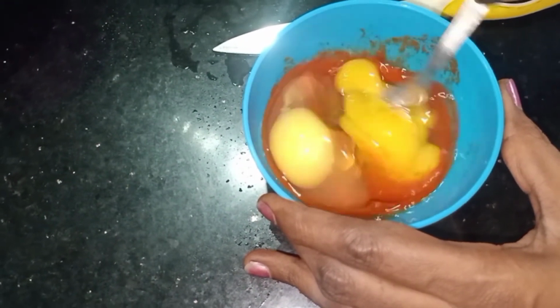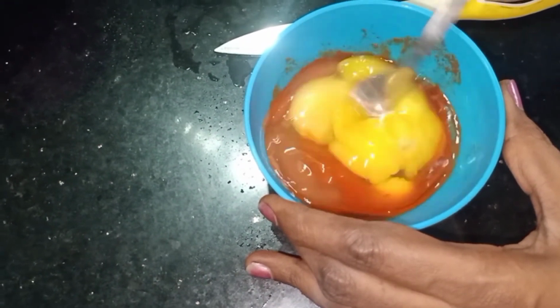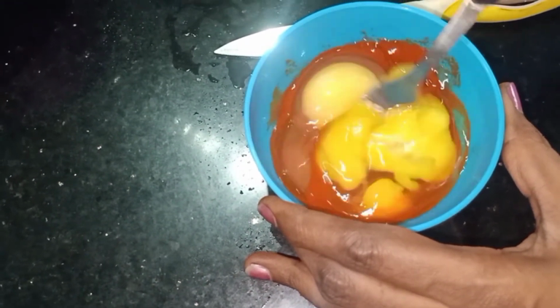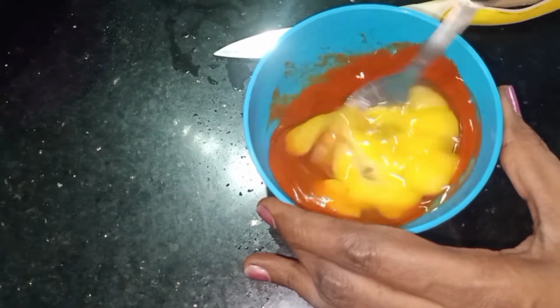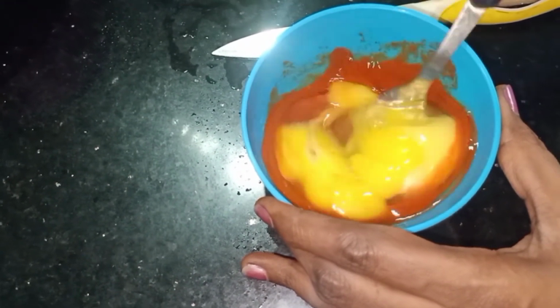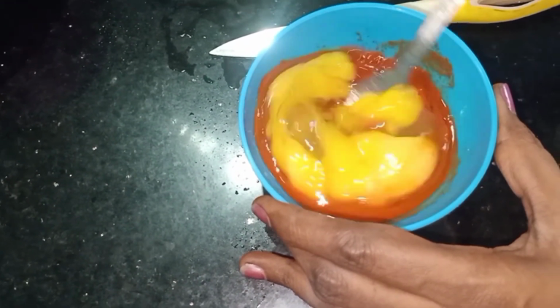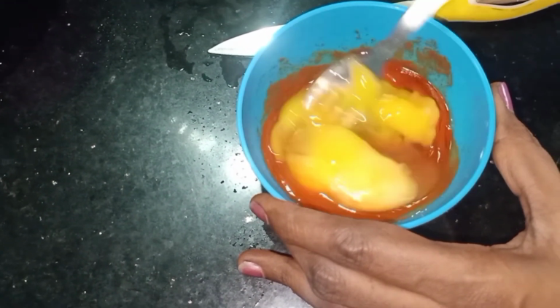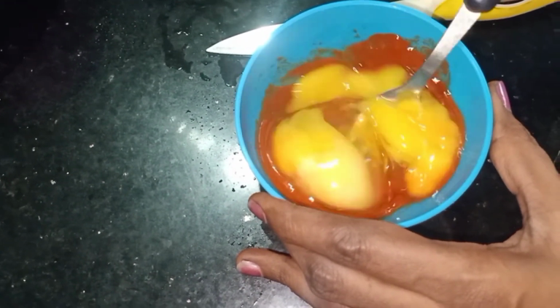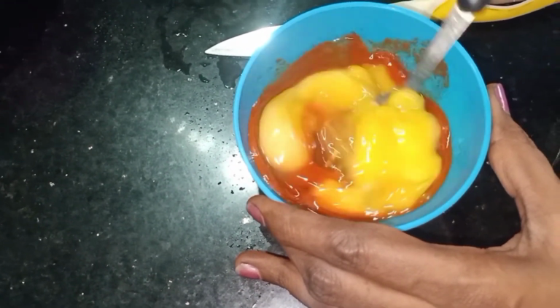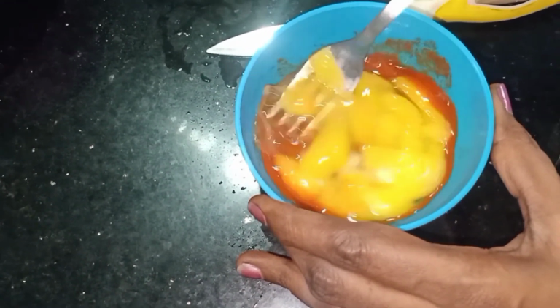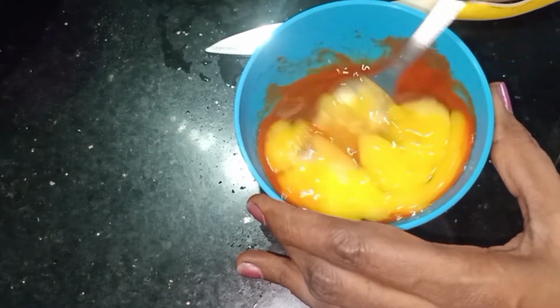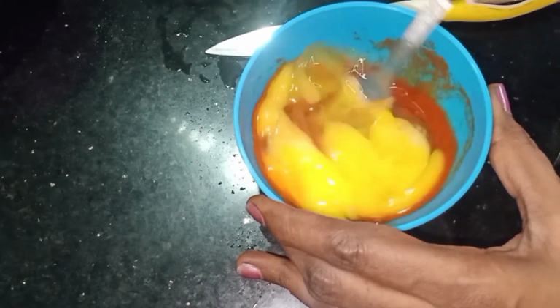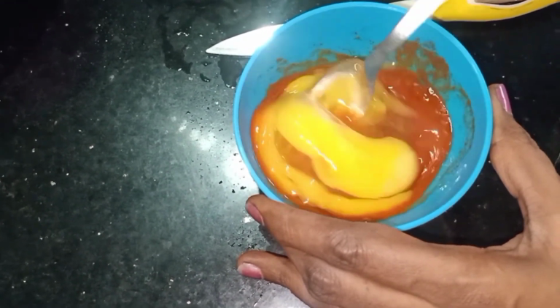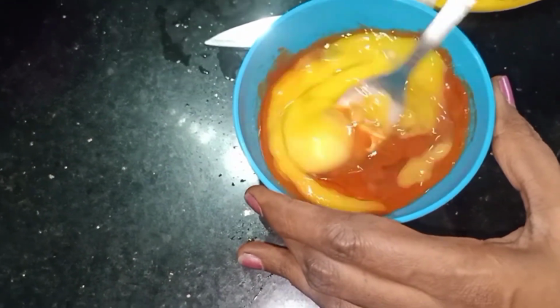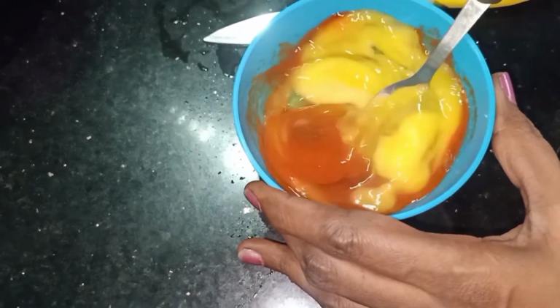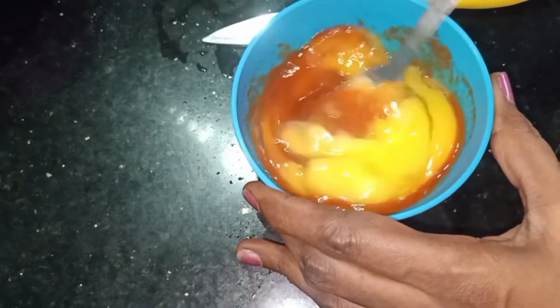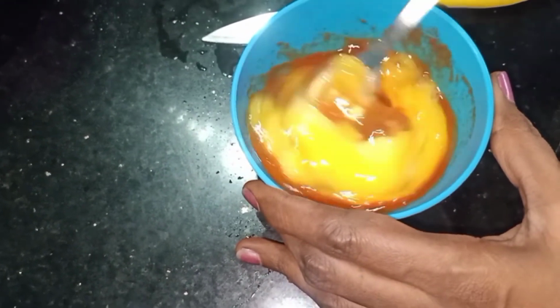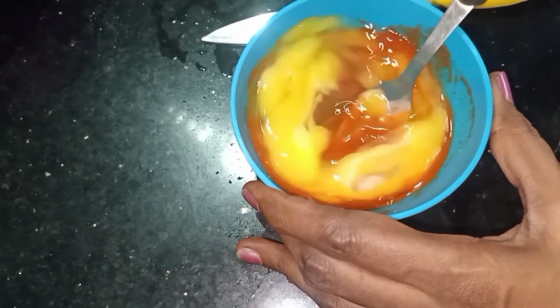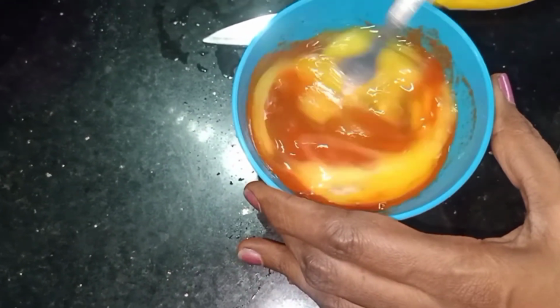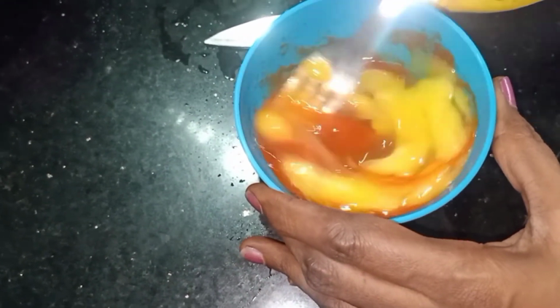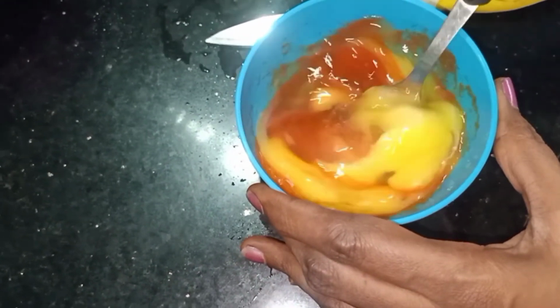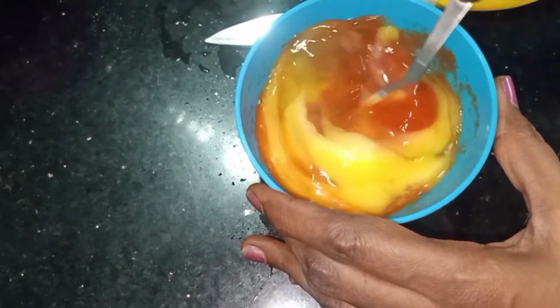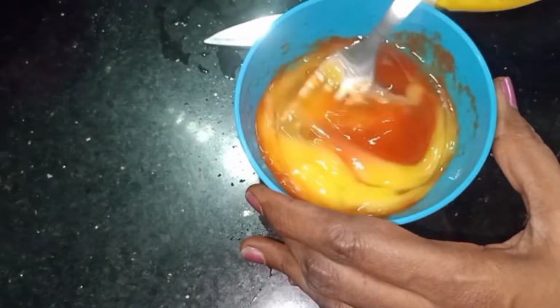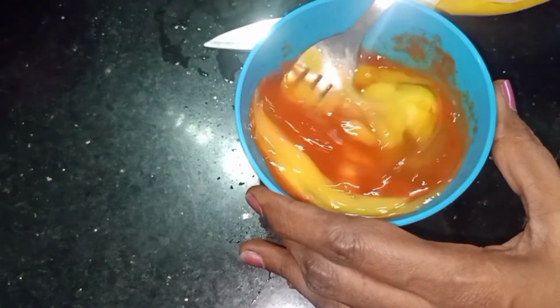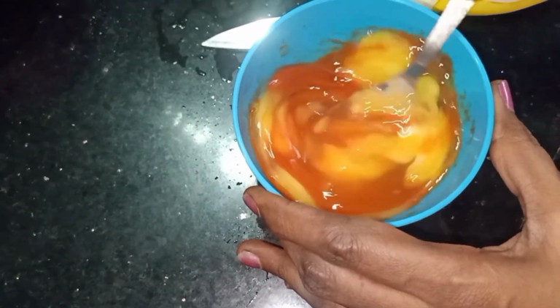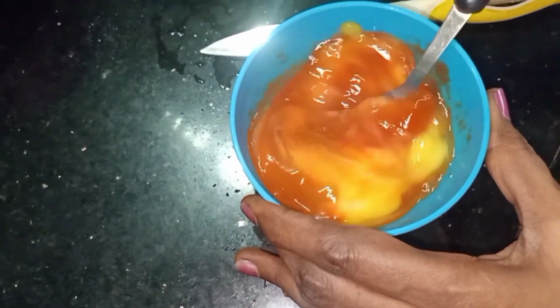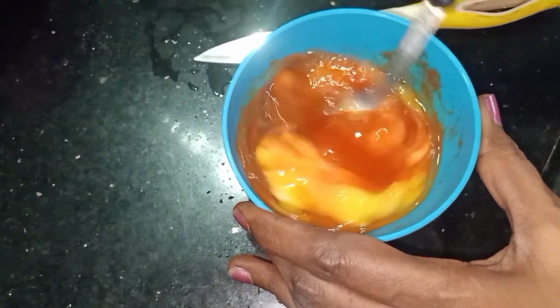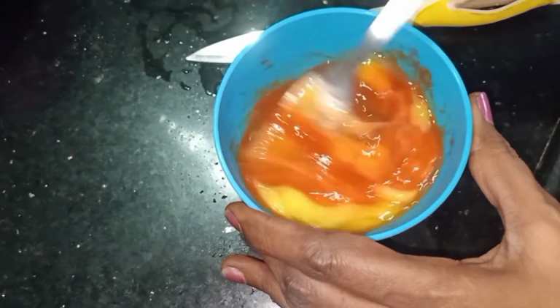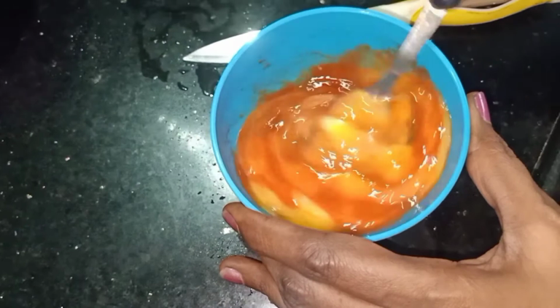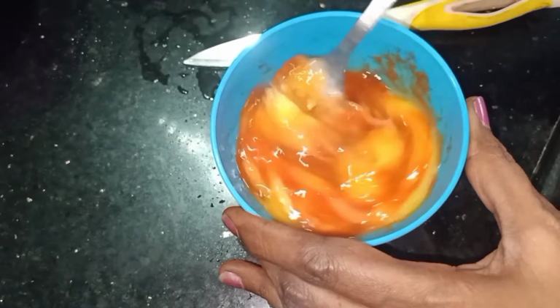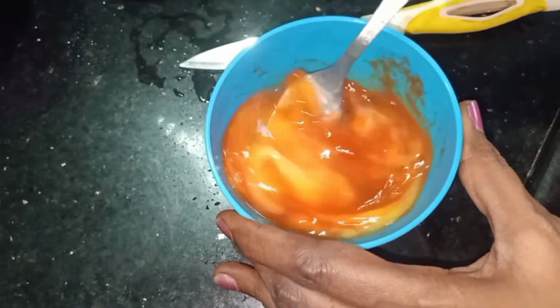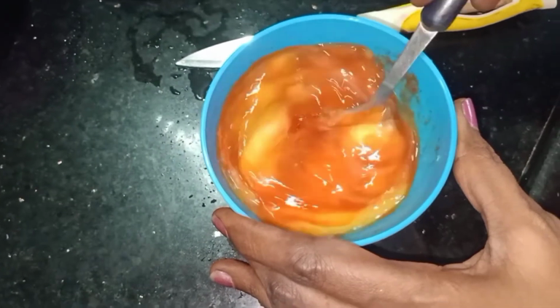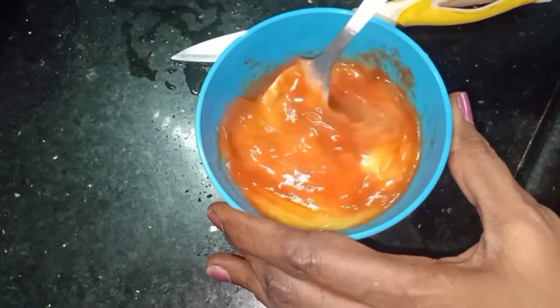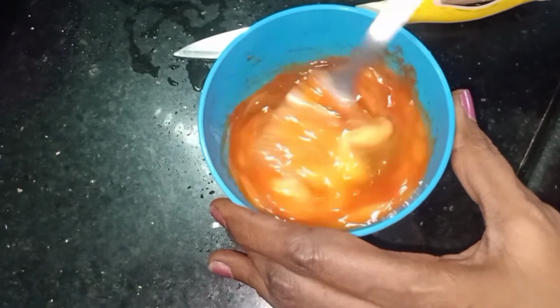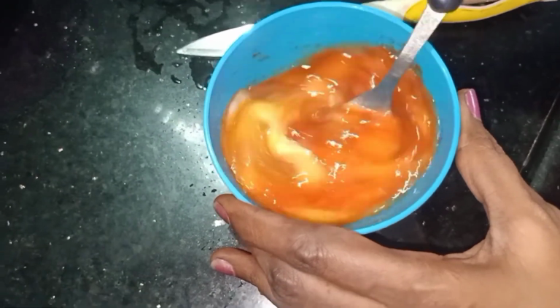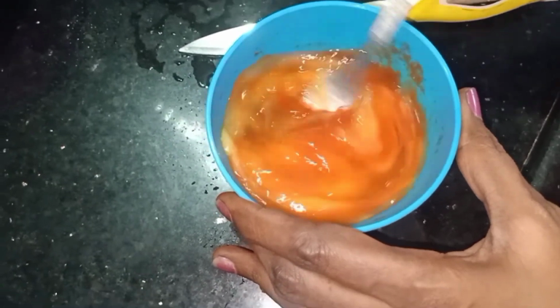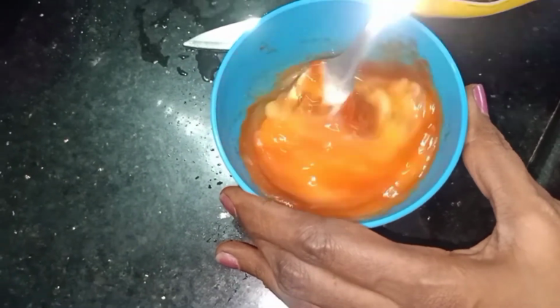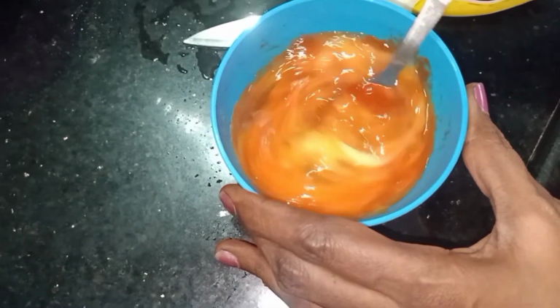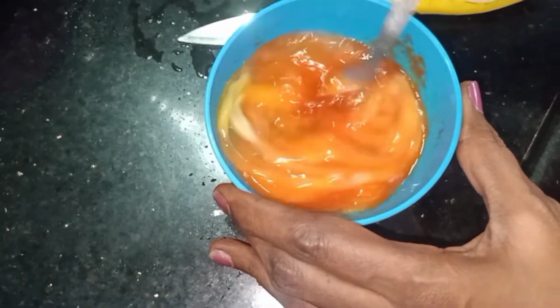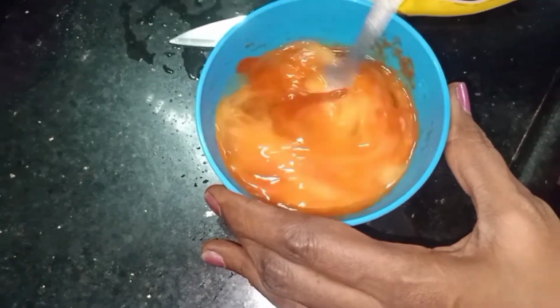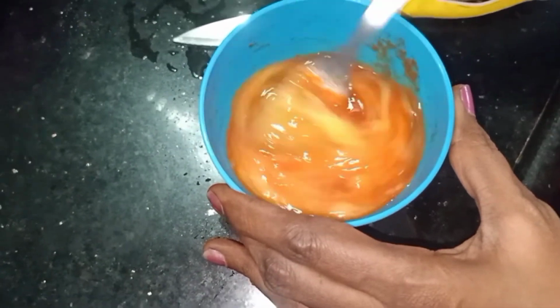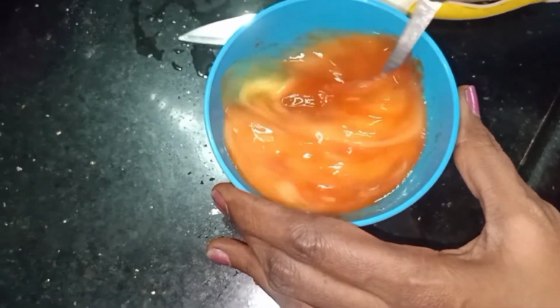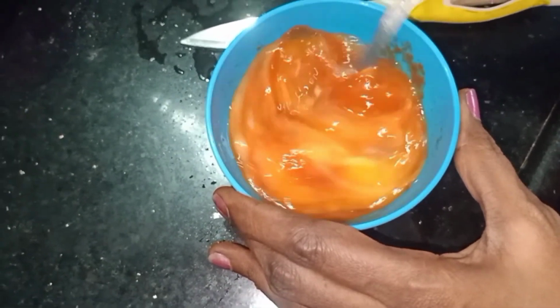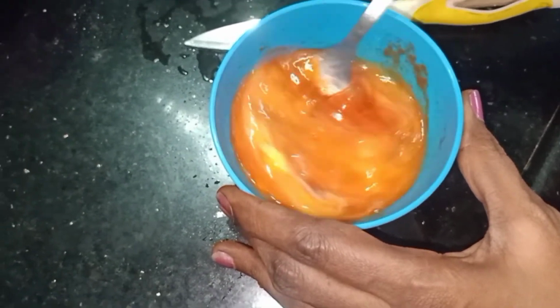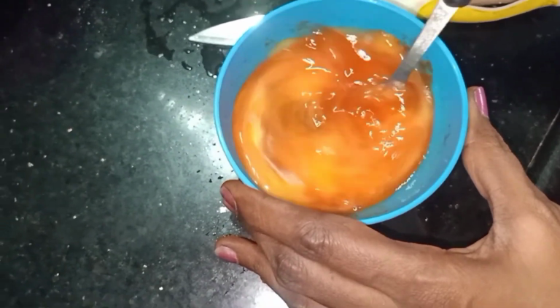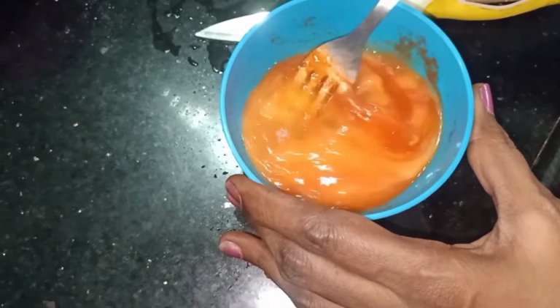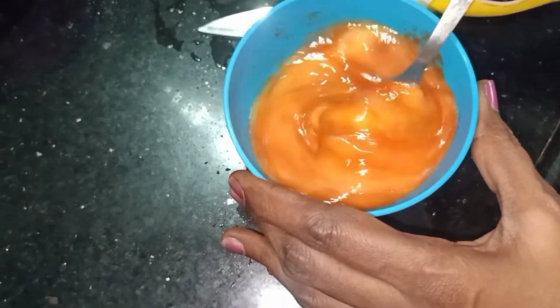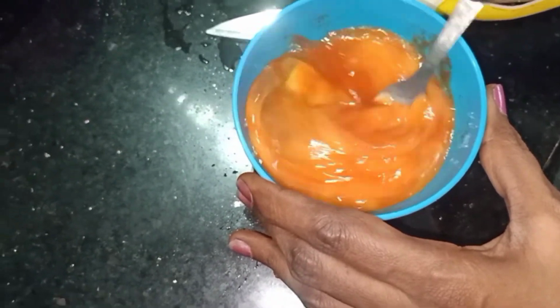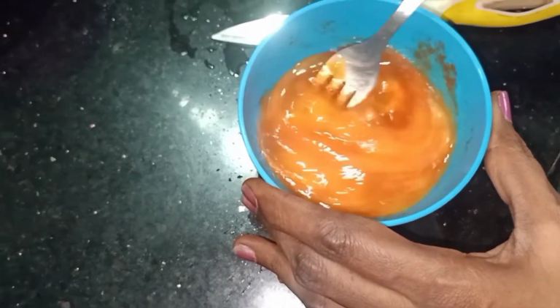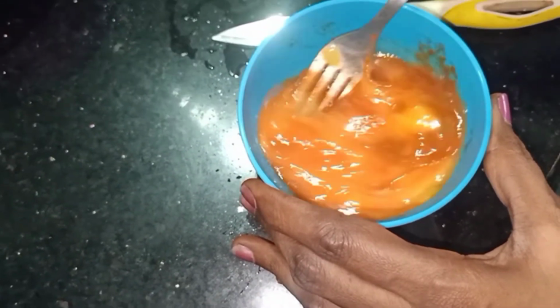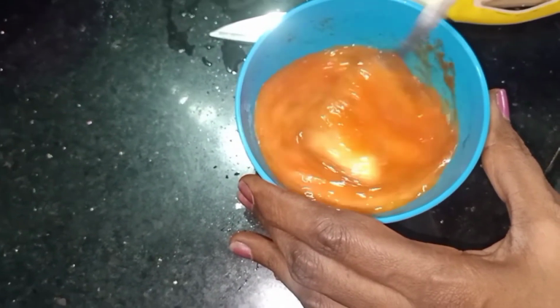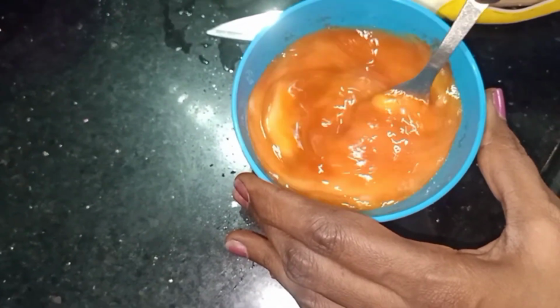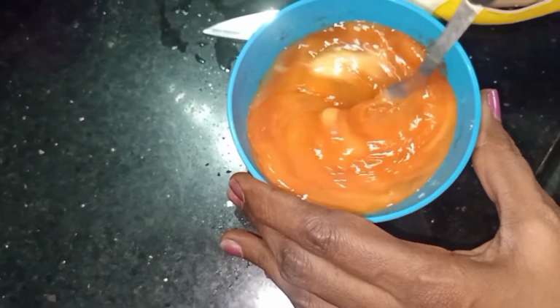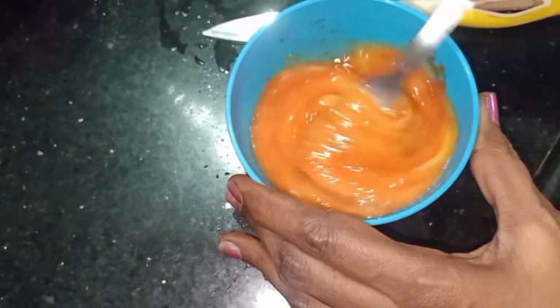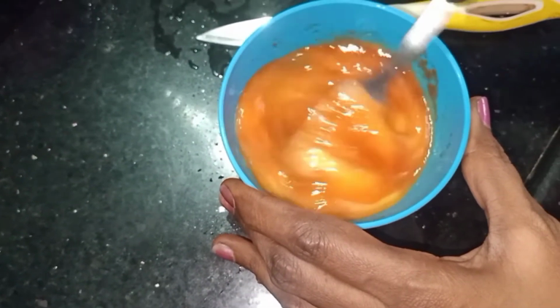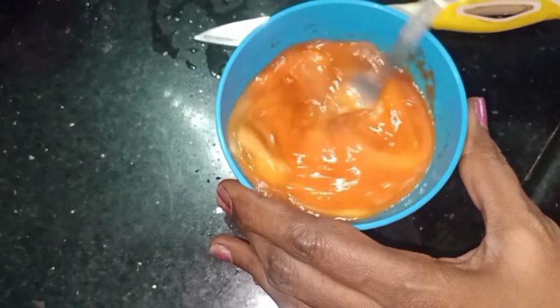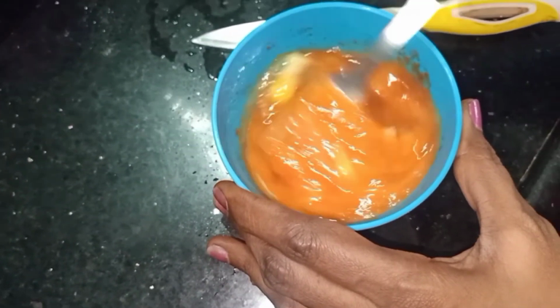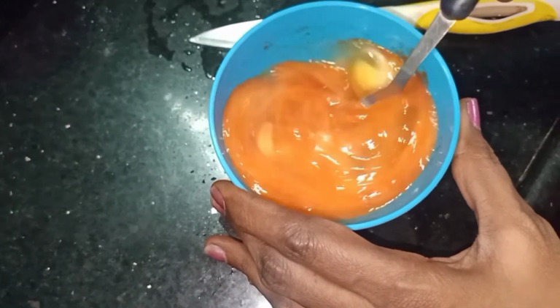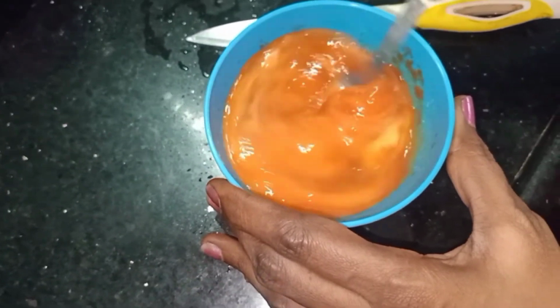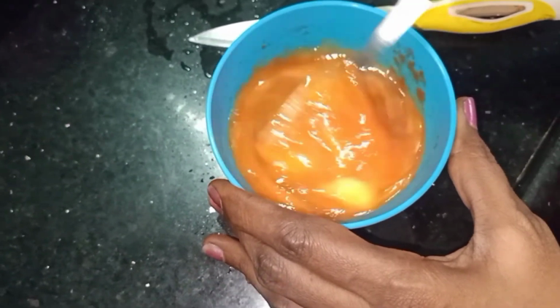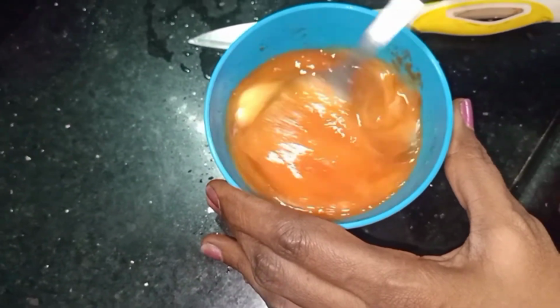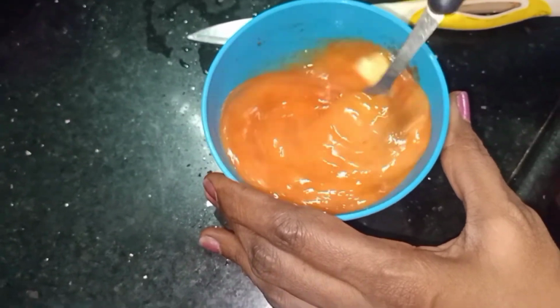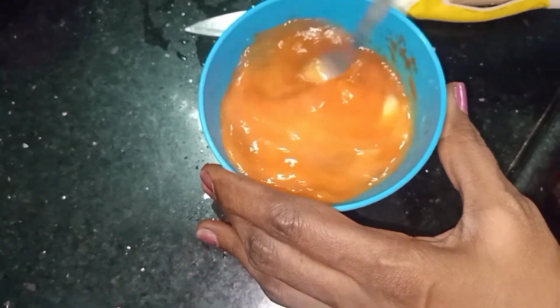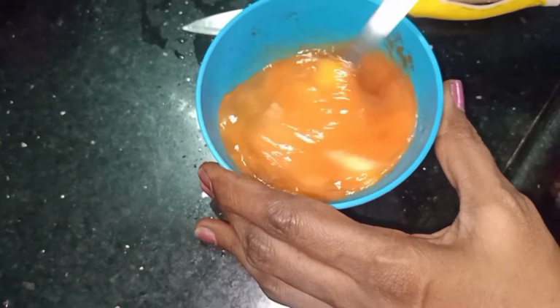Now beat the eggs properly until they are completely mixed.